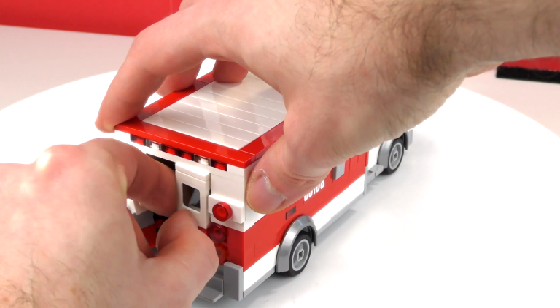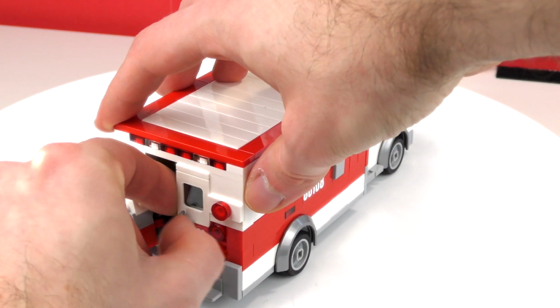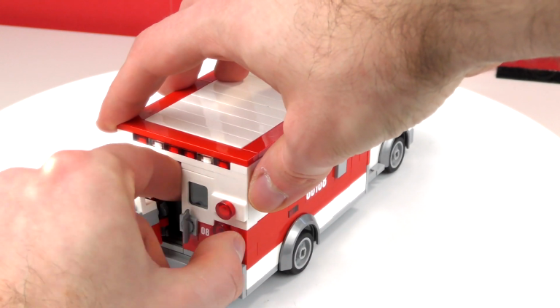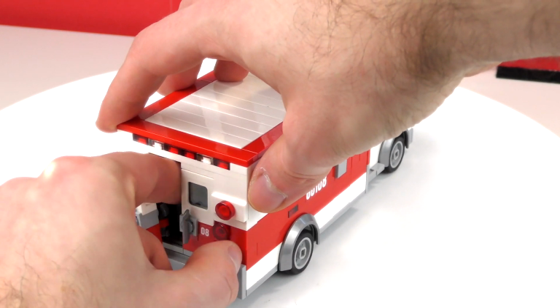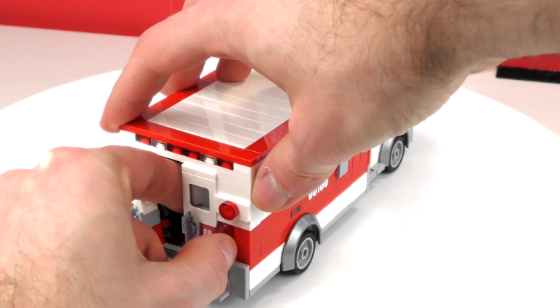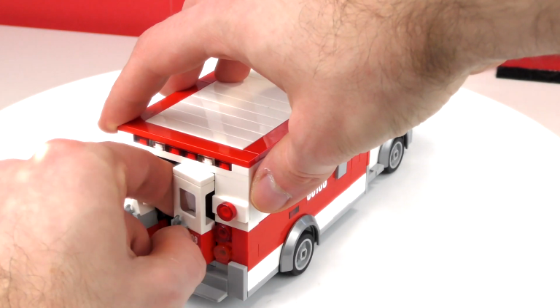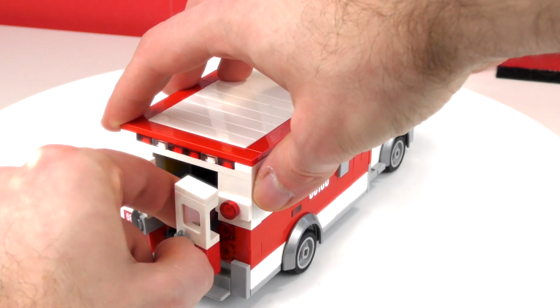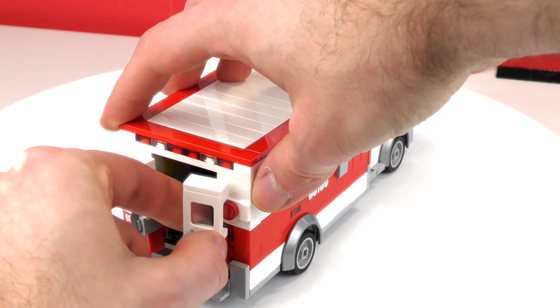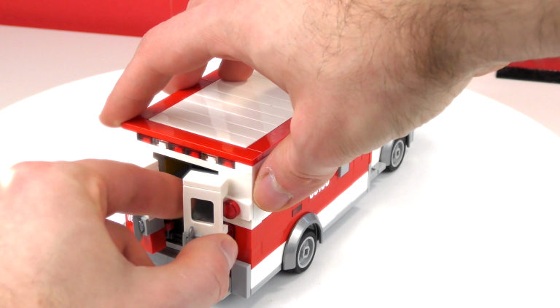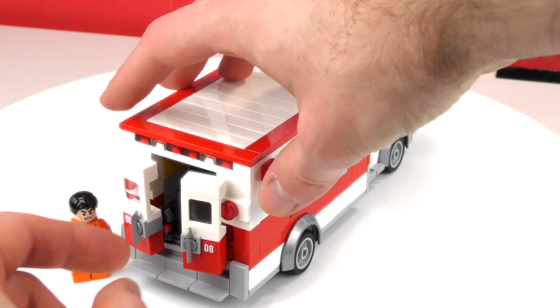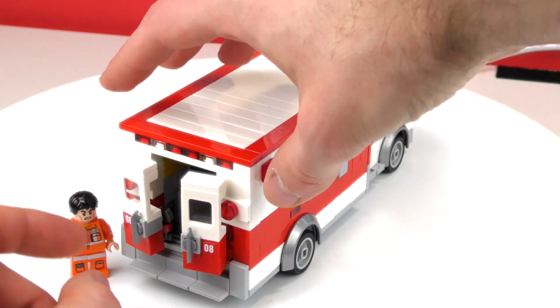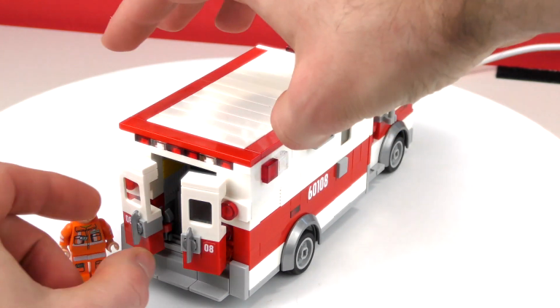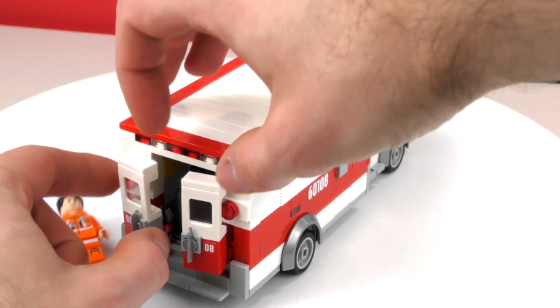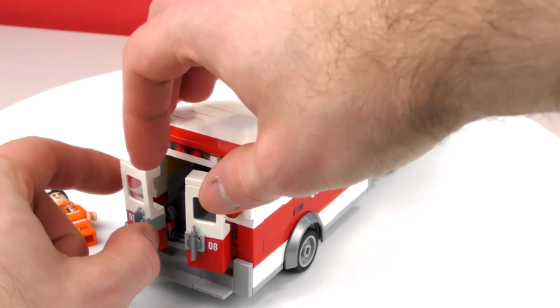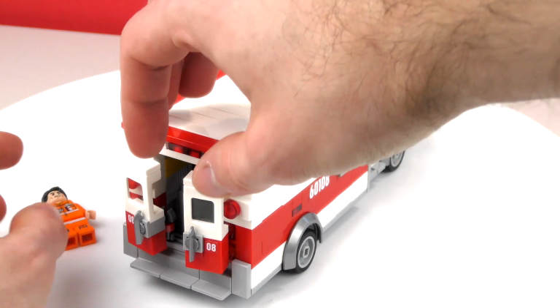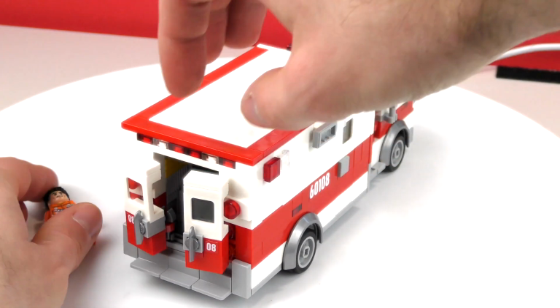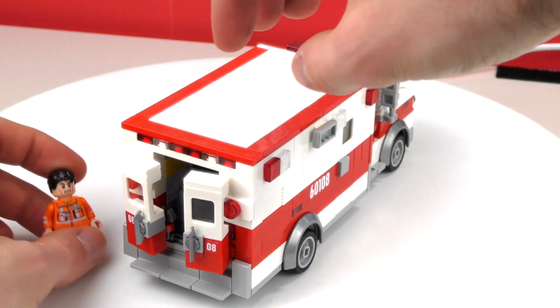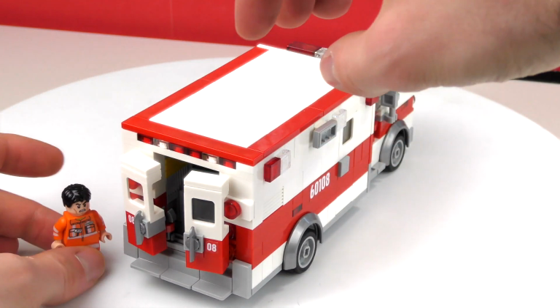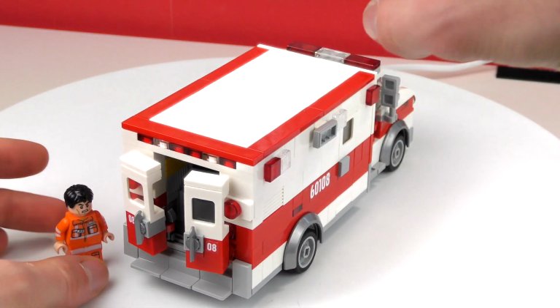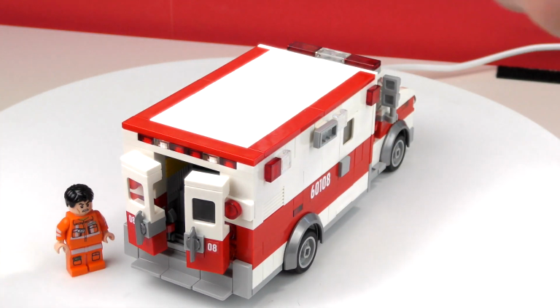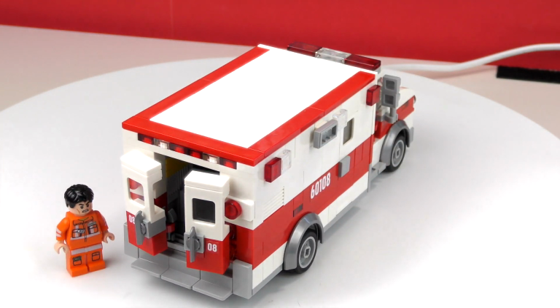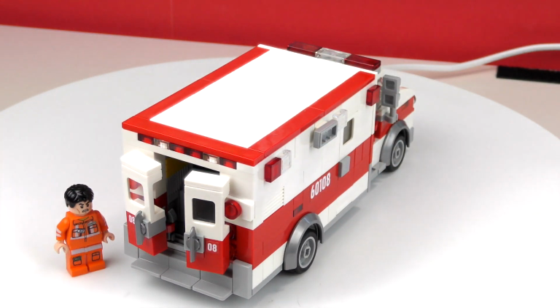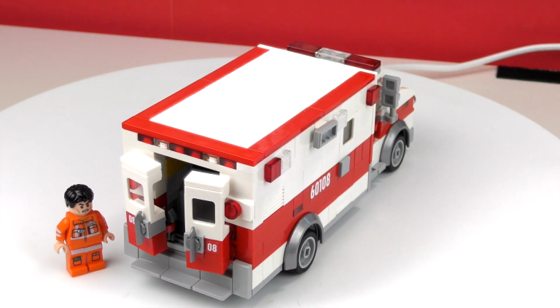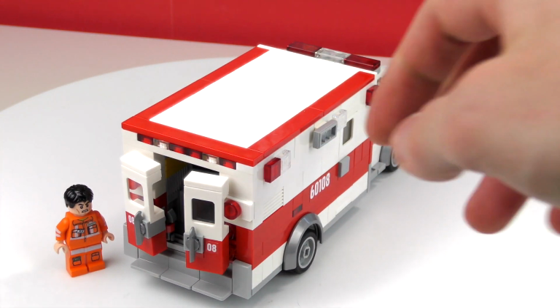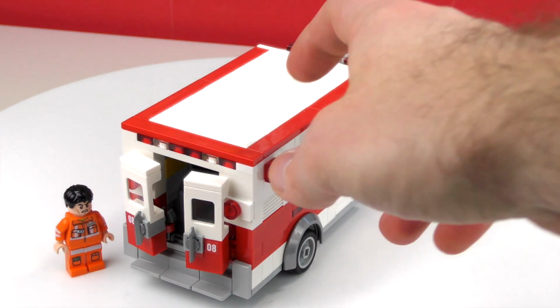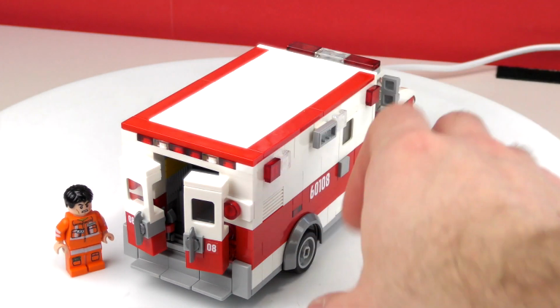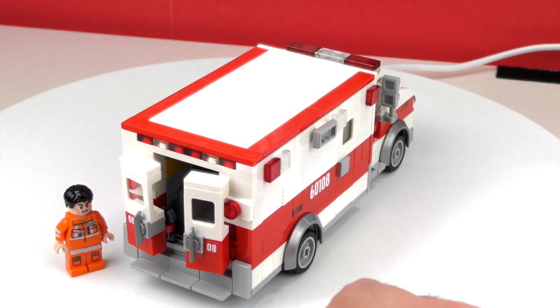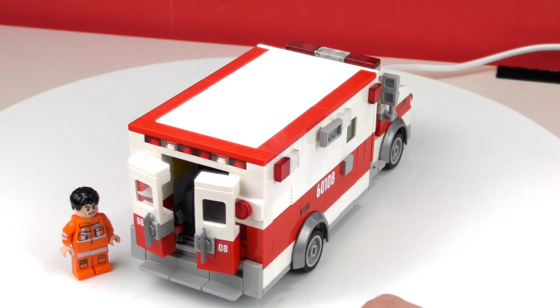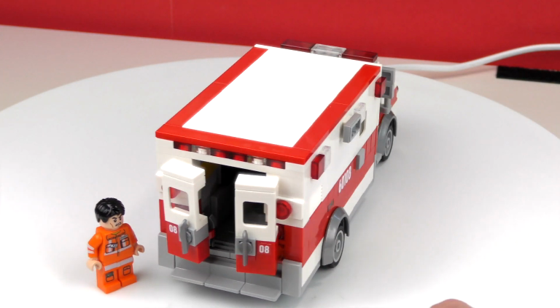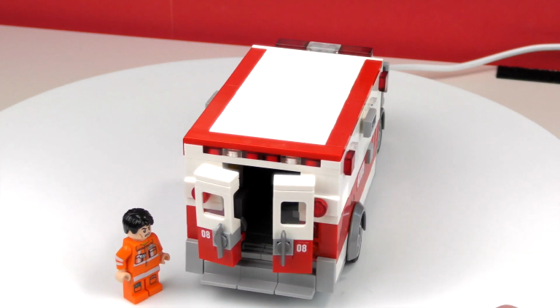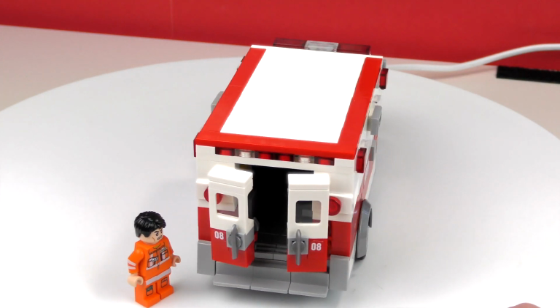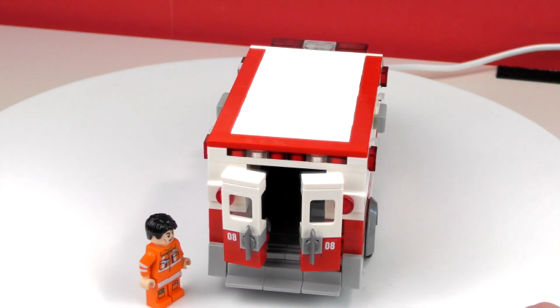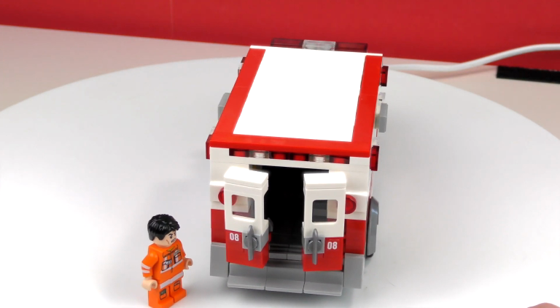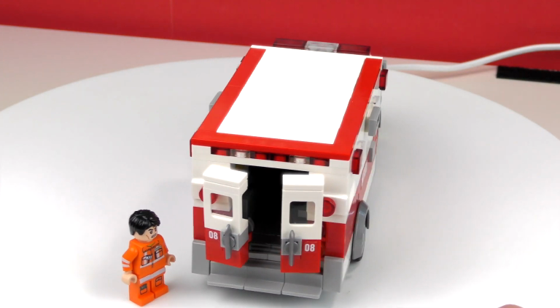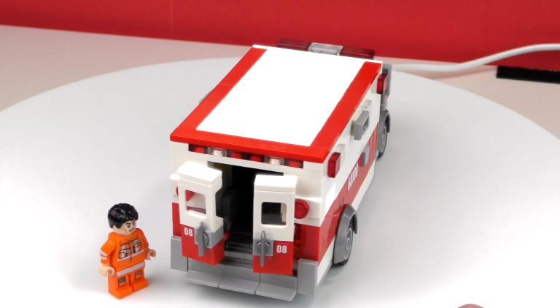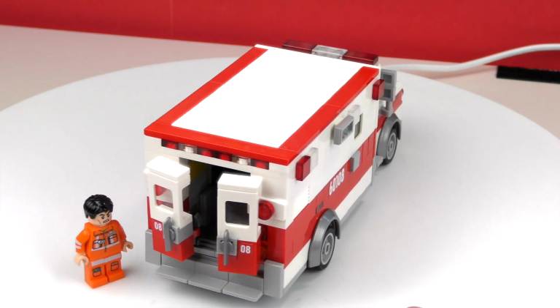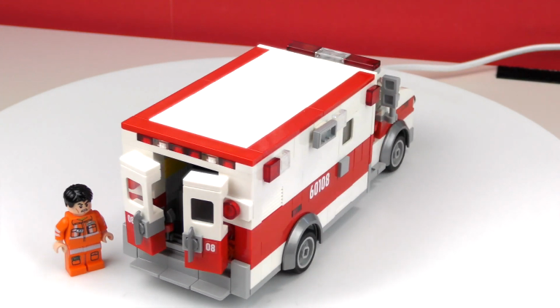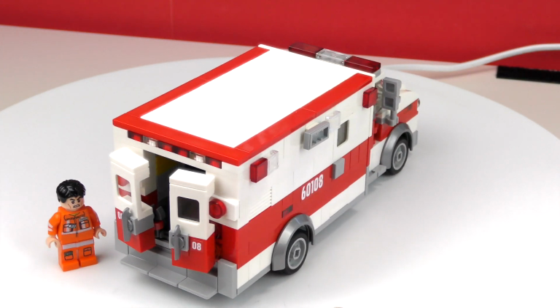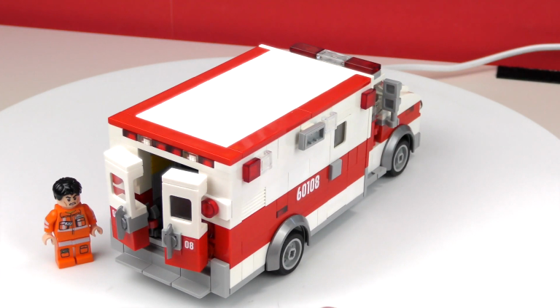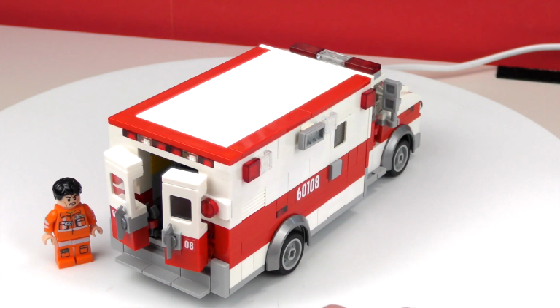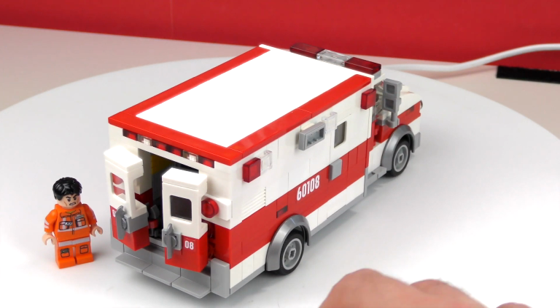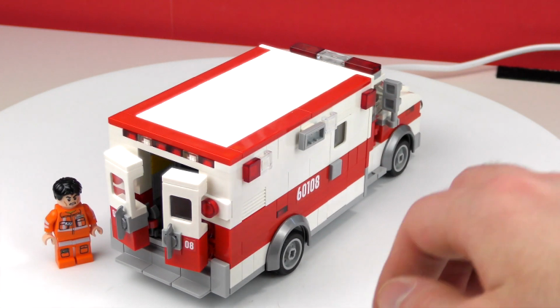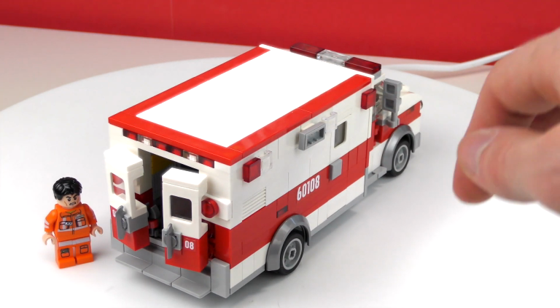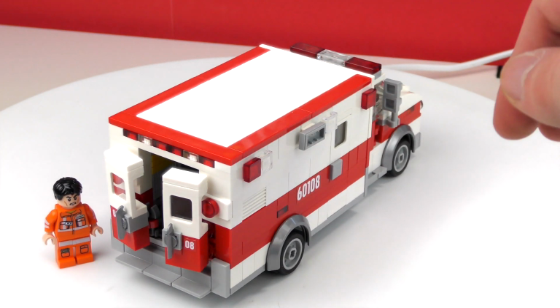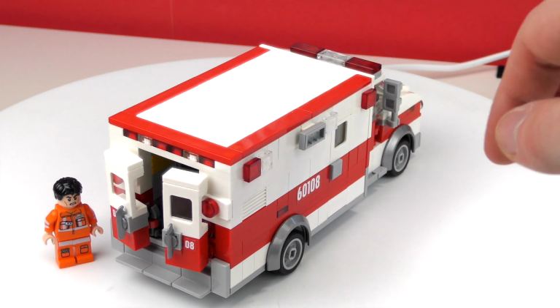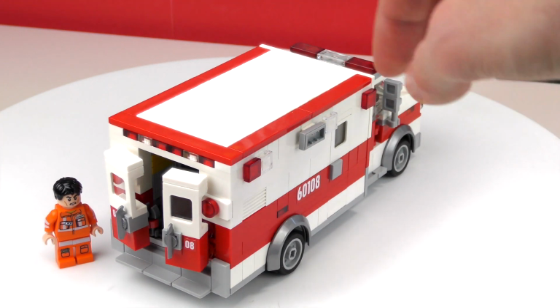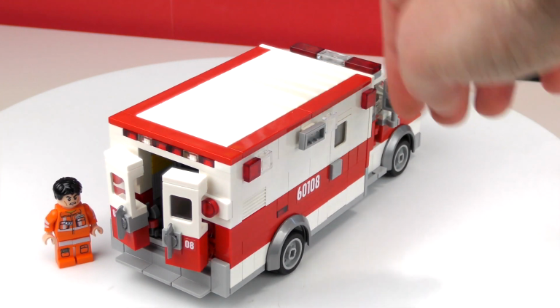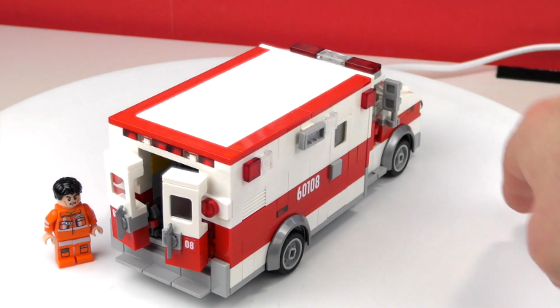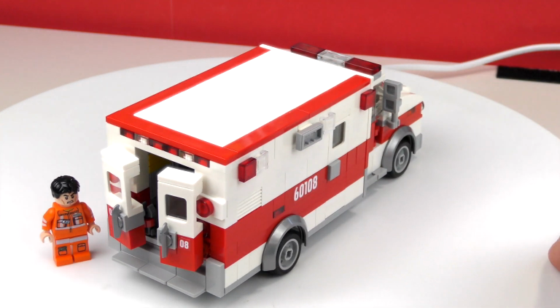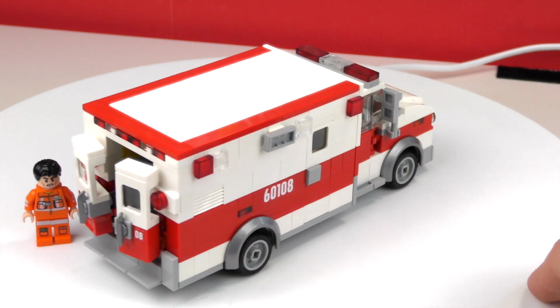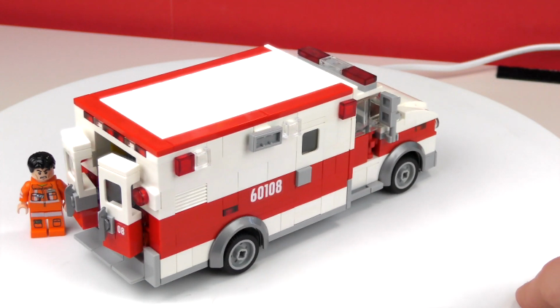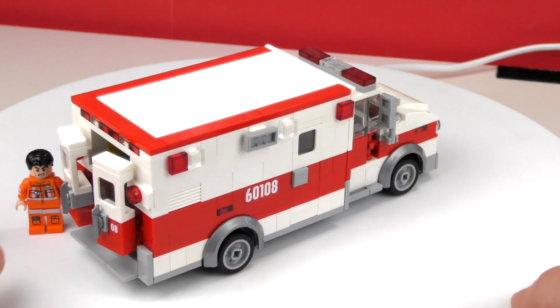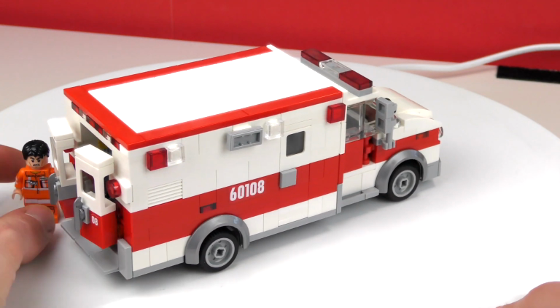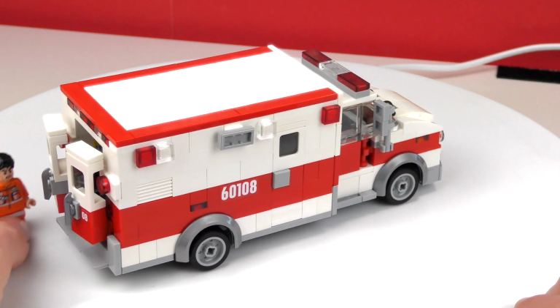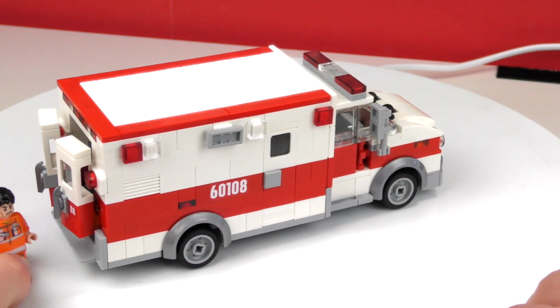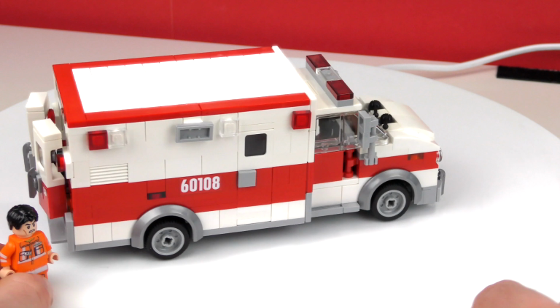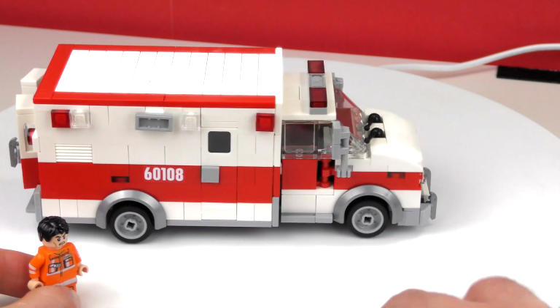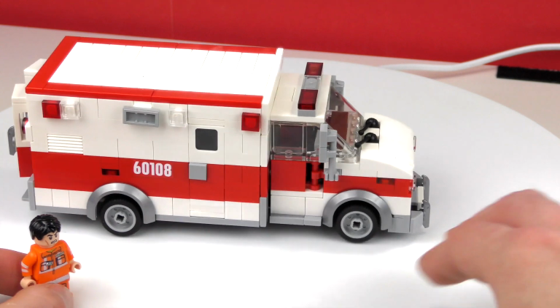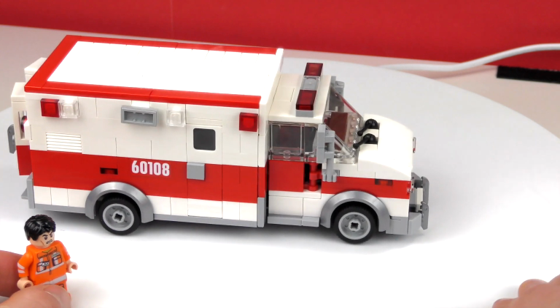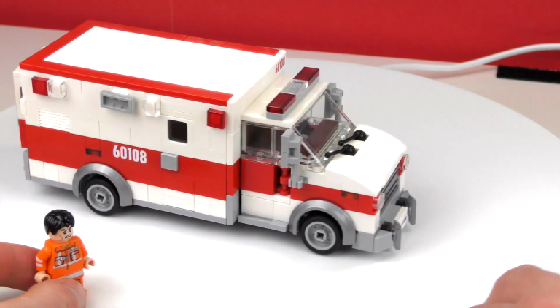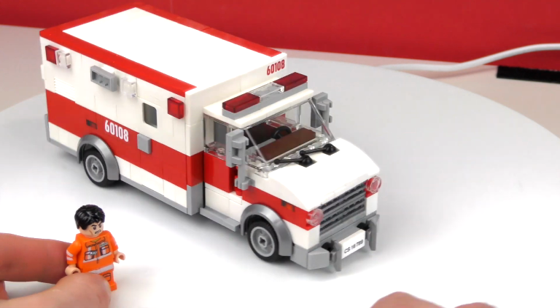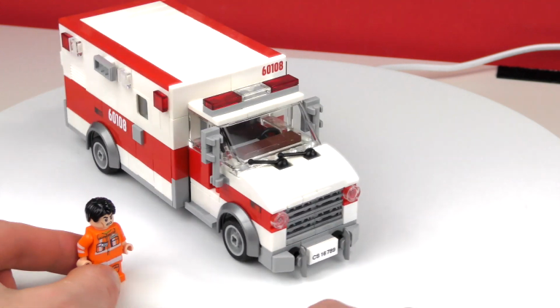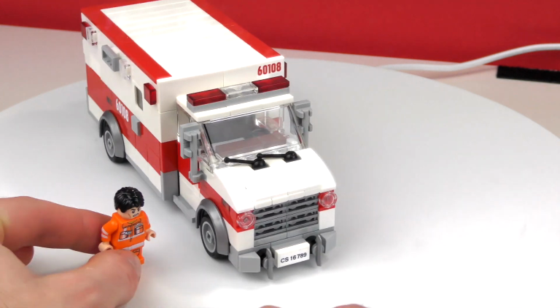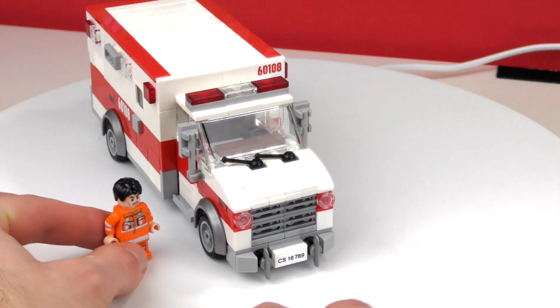The doors are functional except the small door on the right side. I tried to make a fully detailed interior with the accessories.